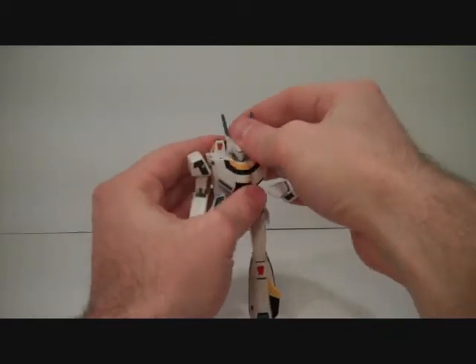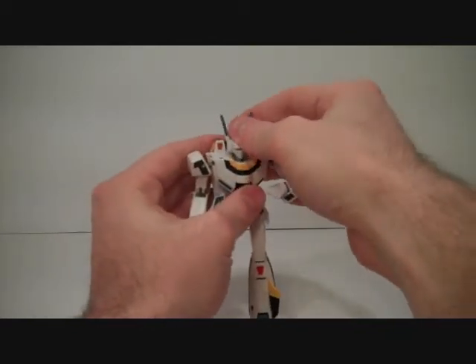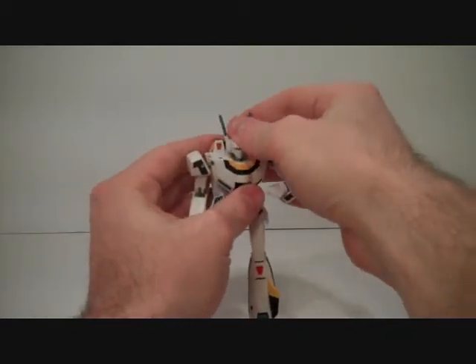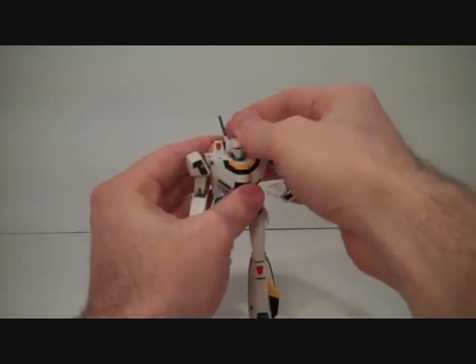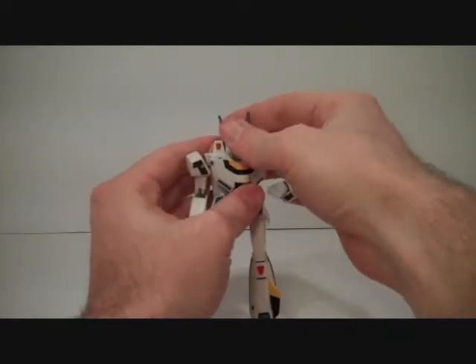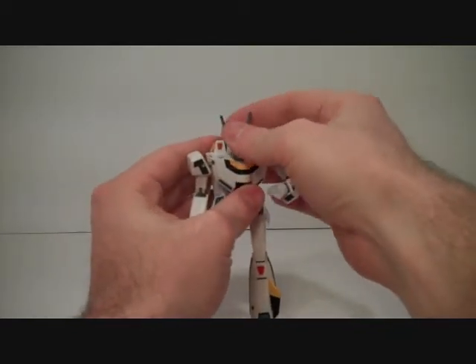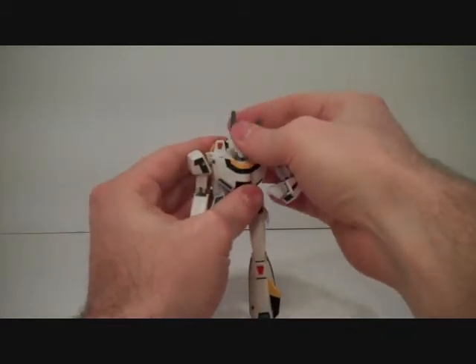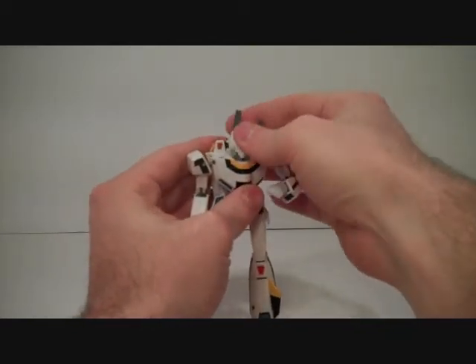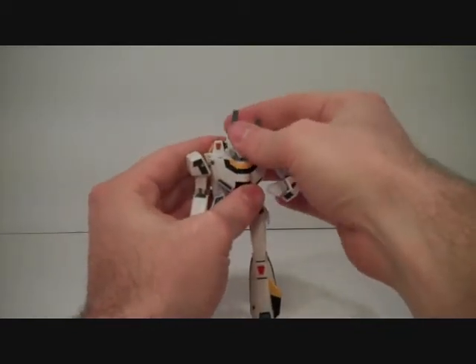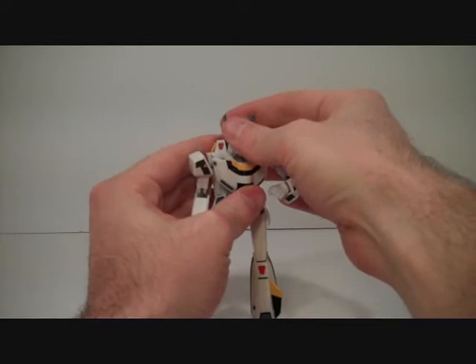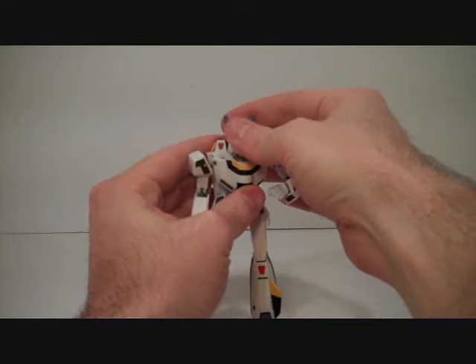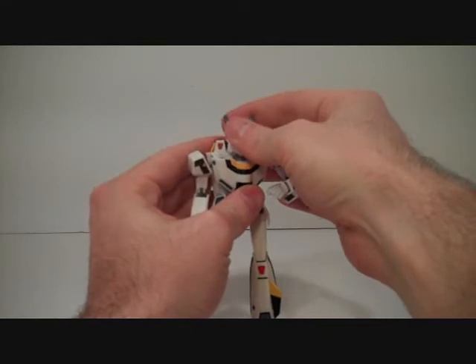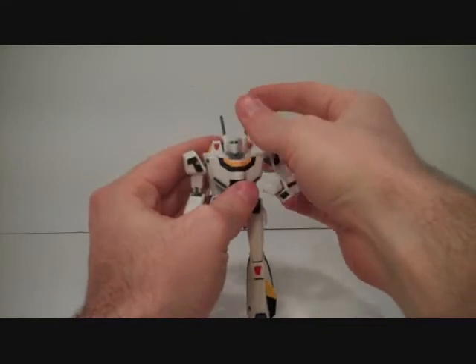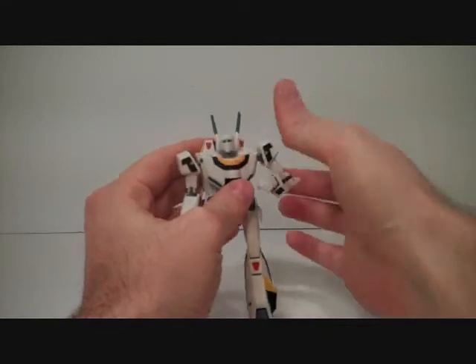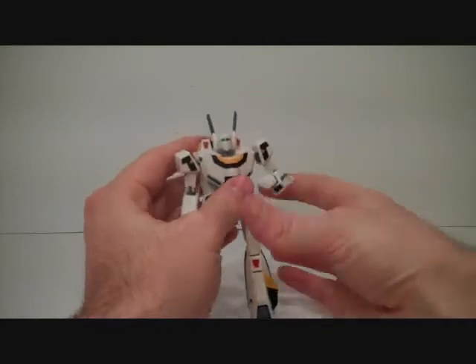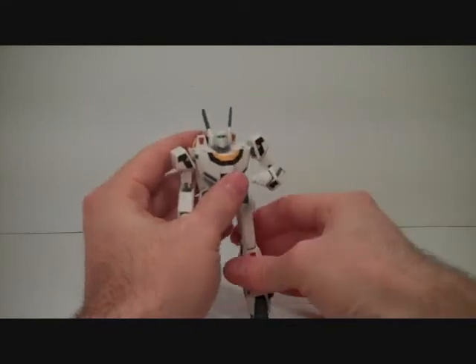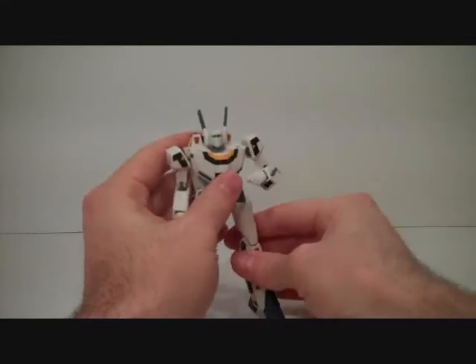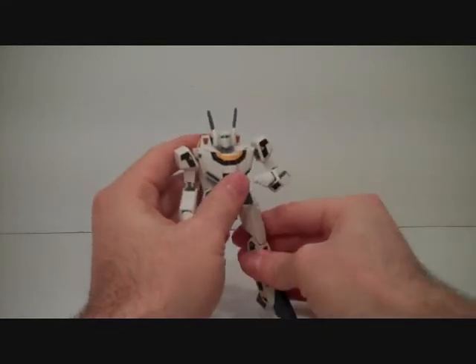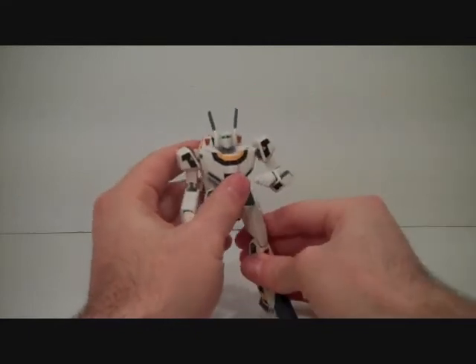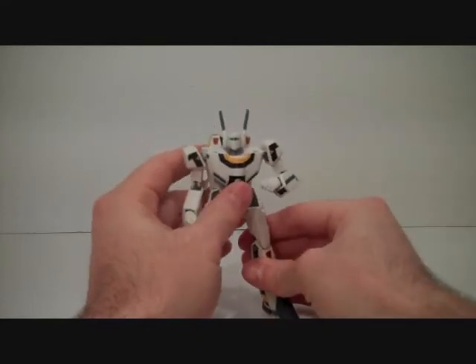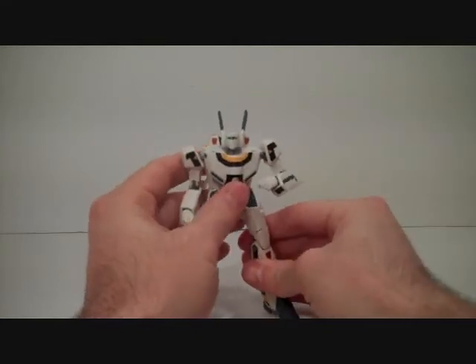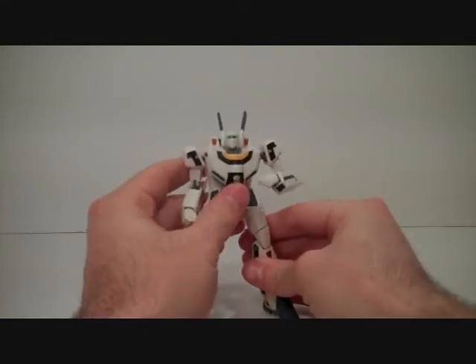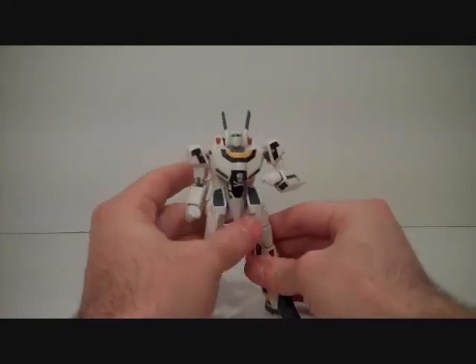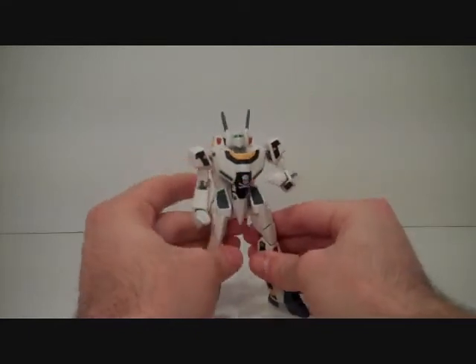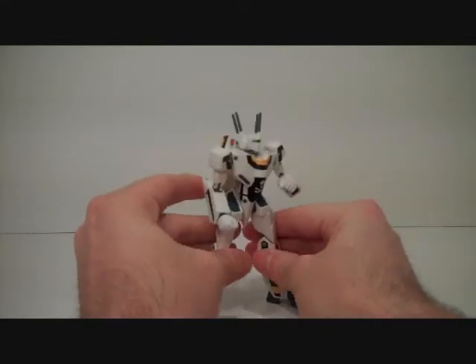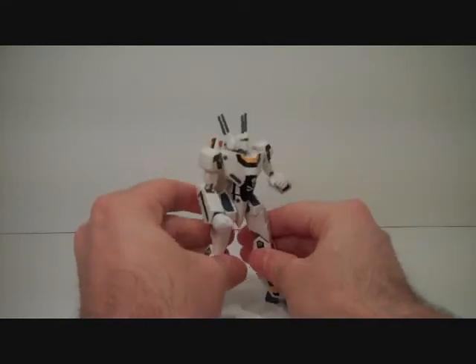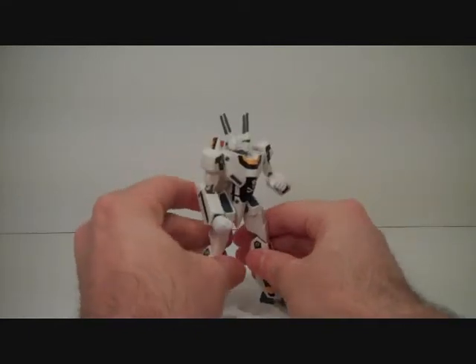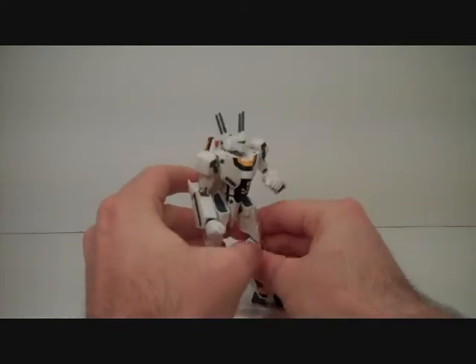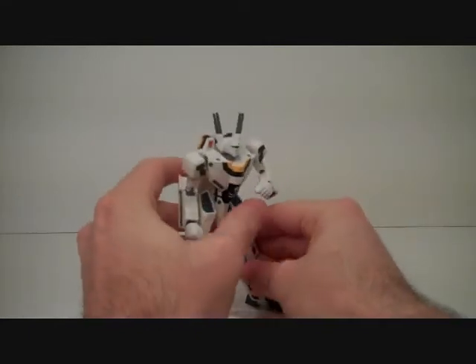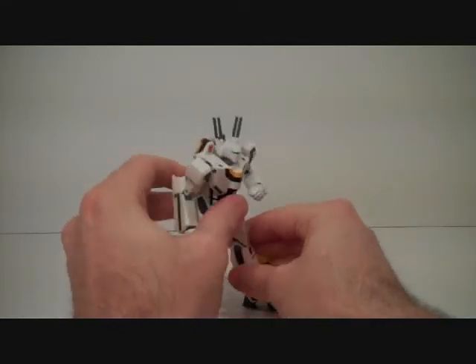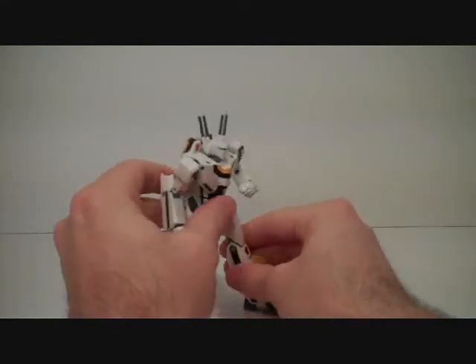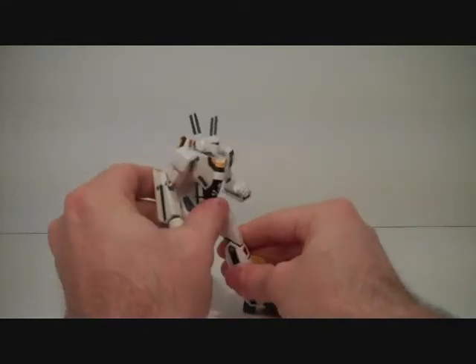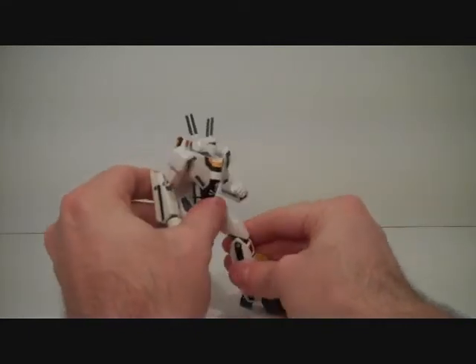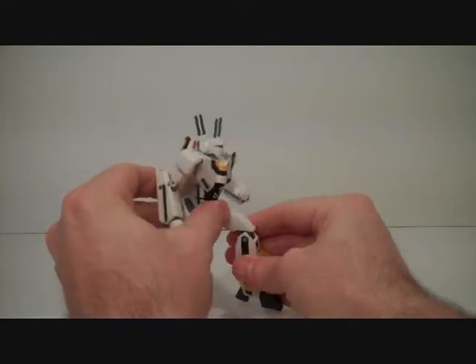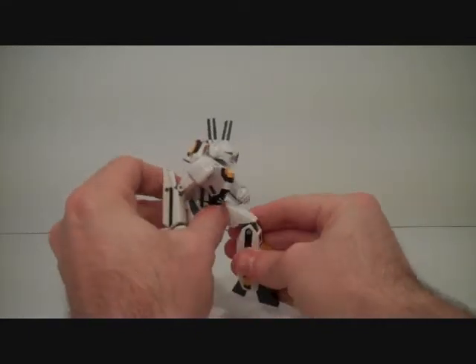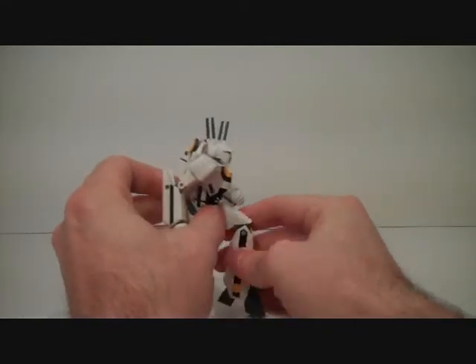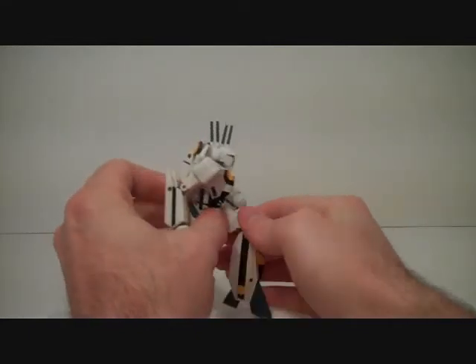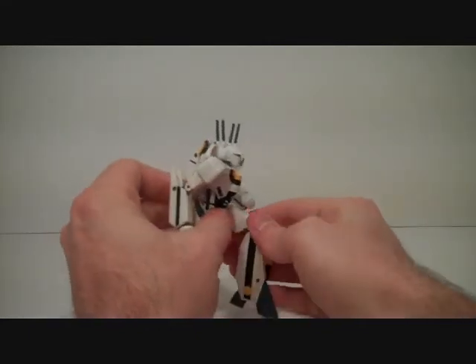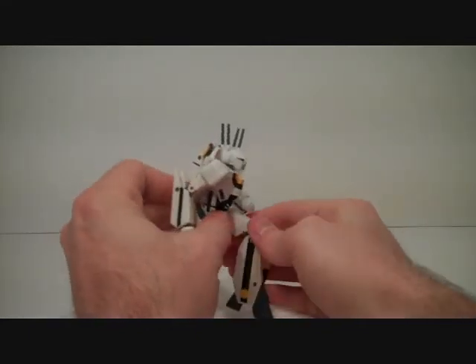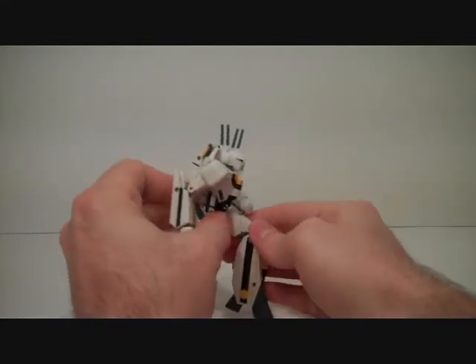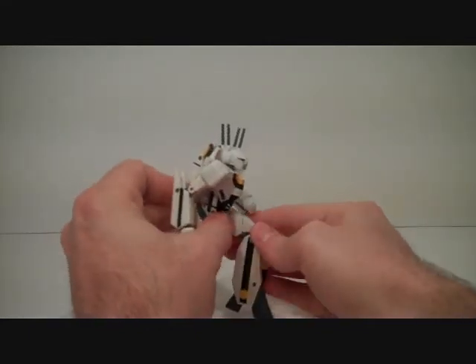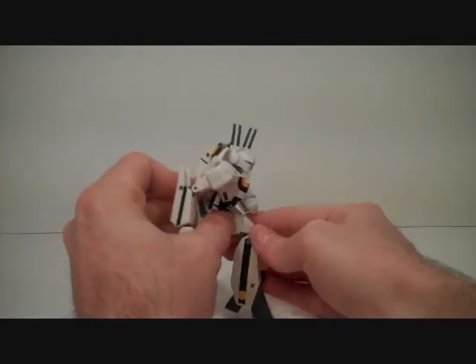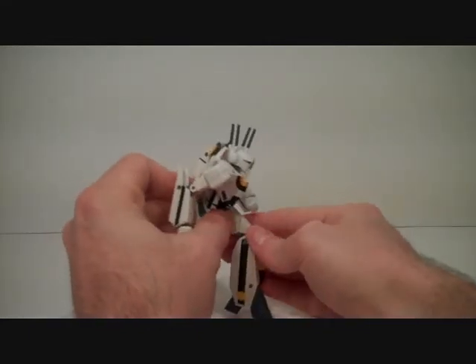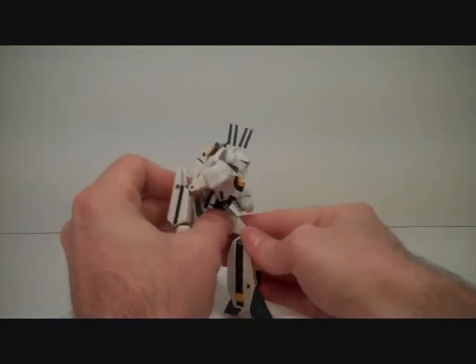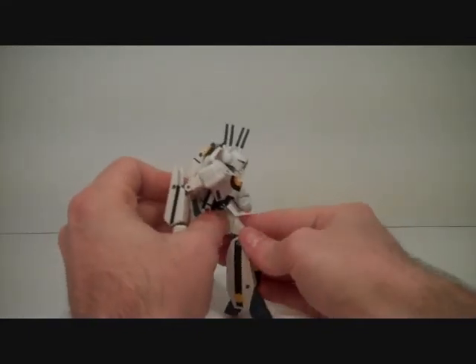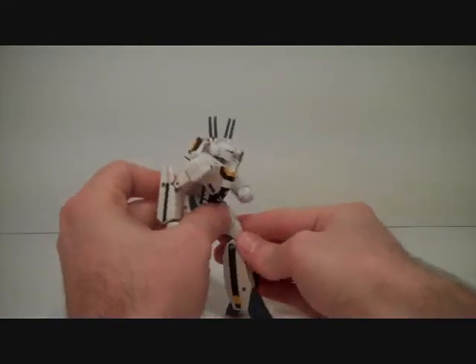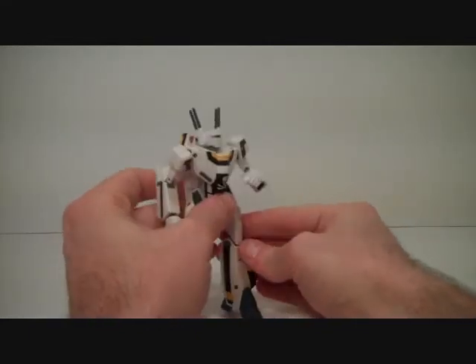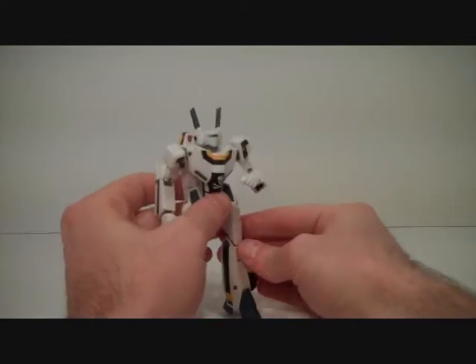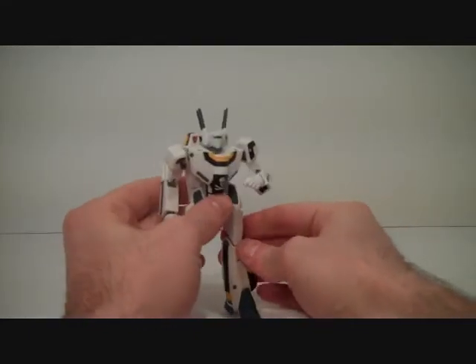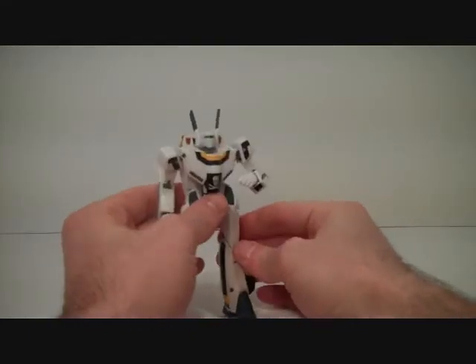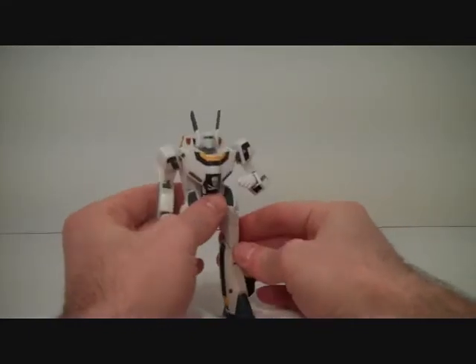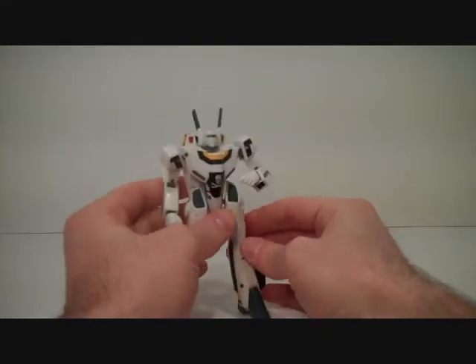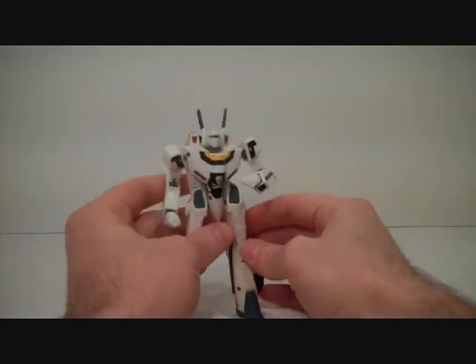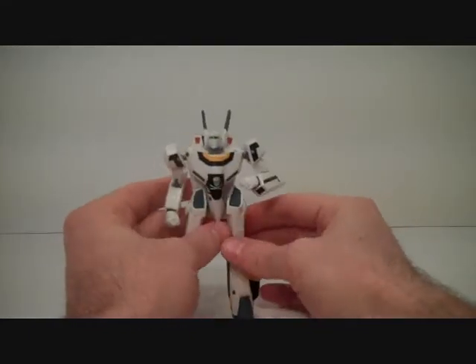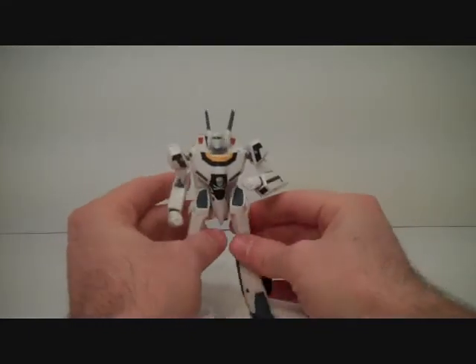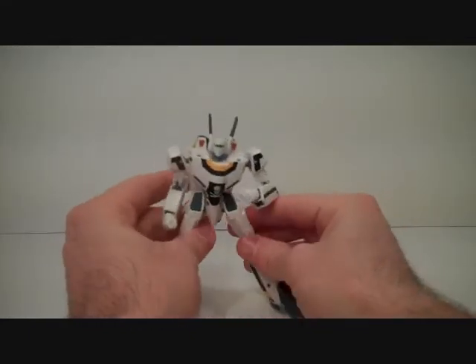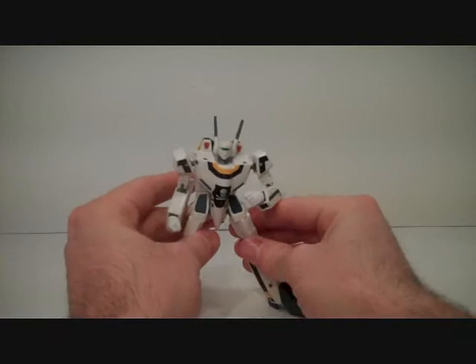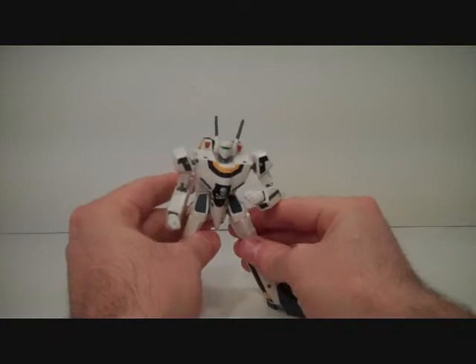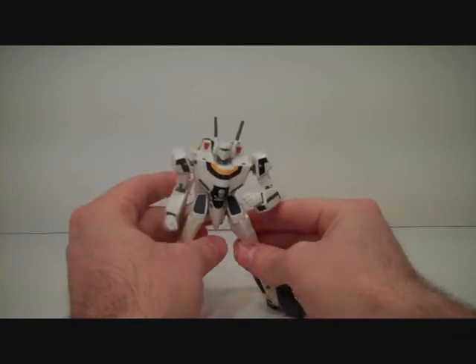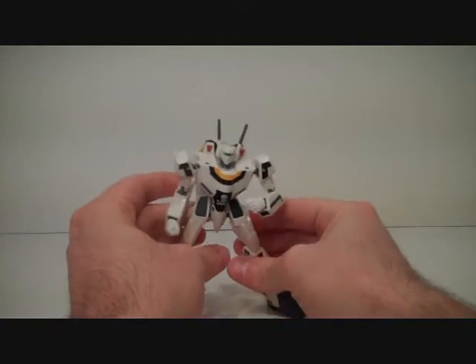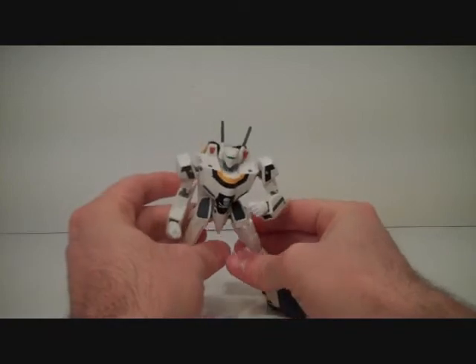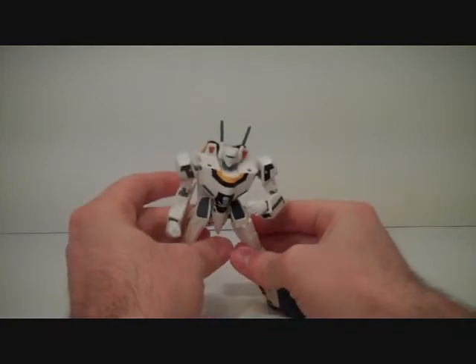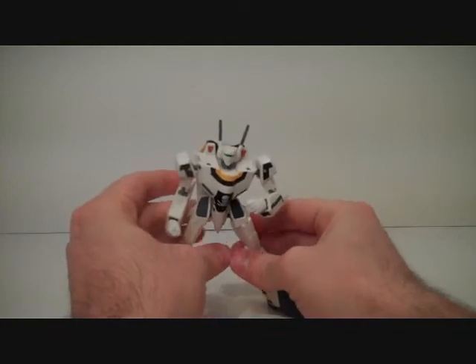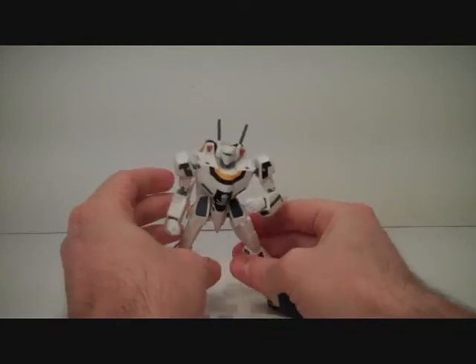That's about it for the articulation. It's more of an action figure than anything else, and it lives up to that.